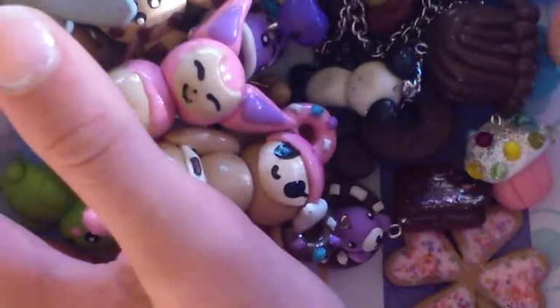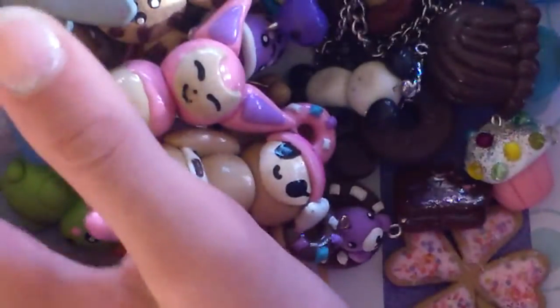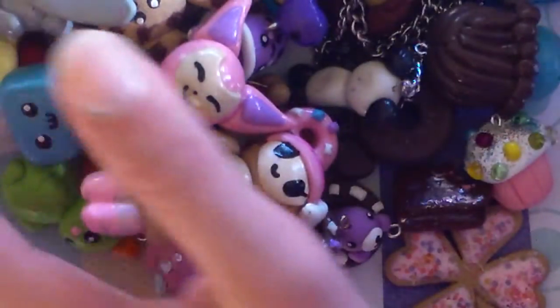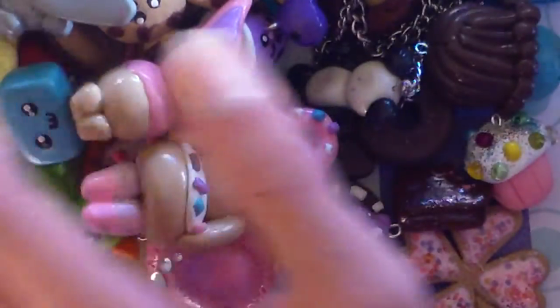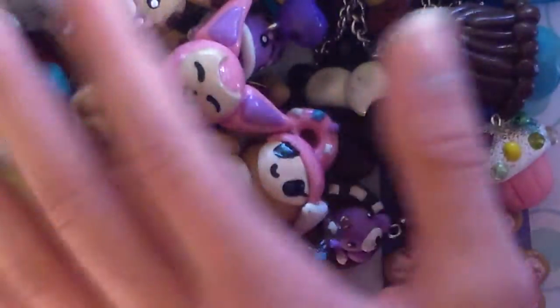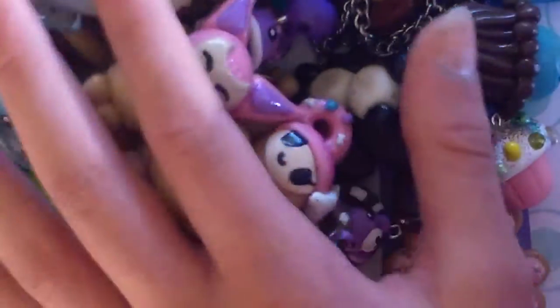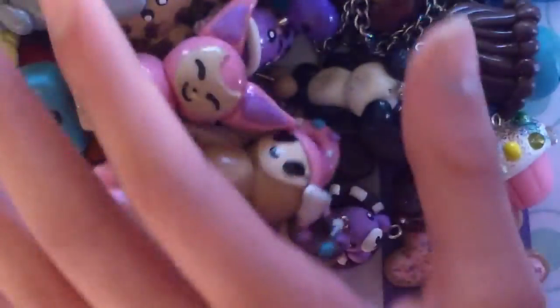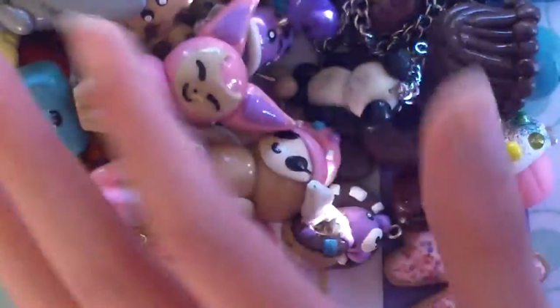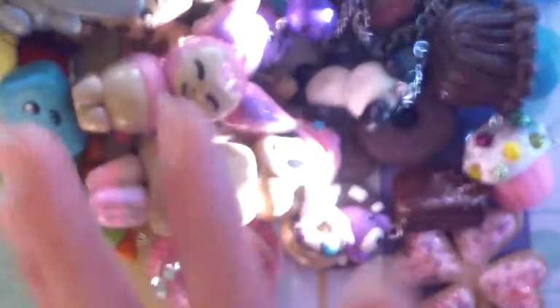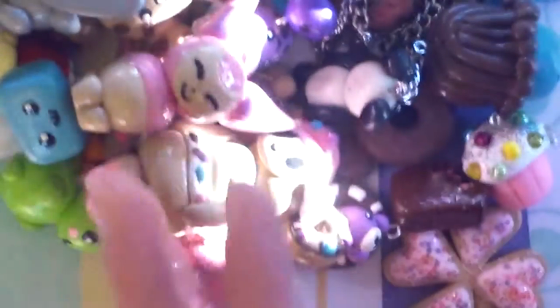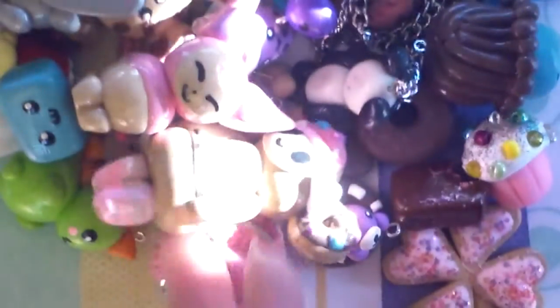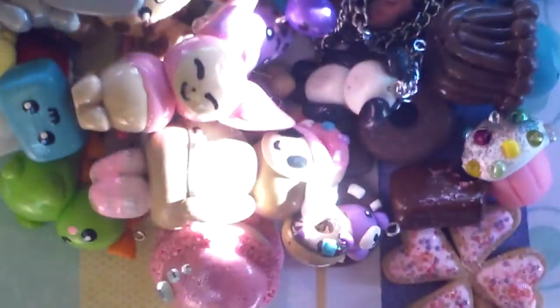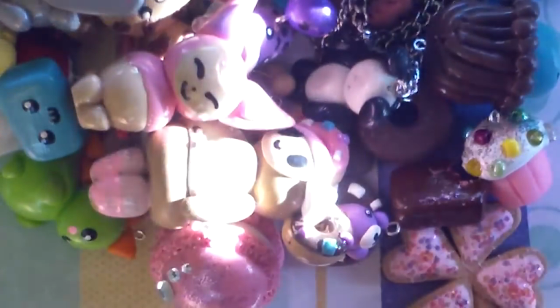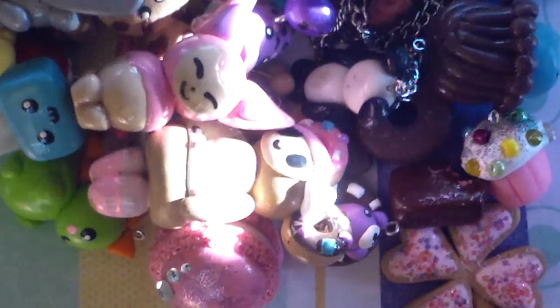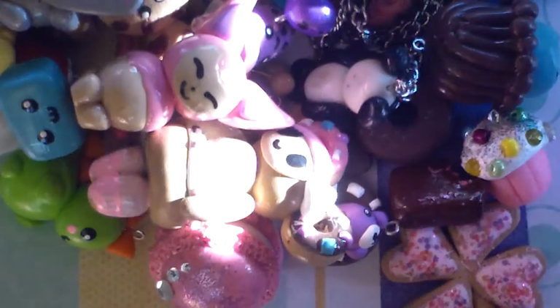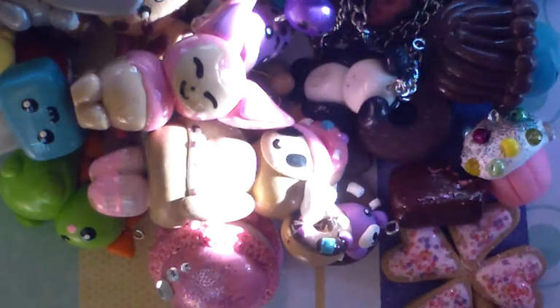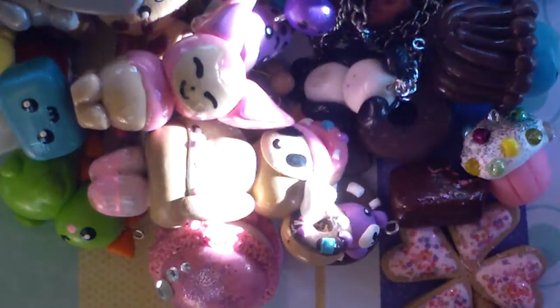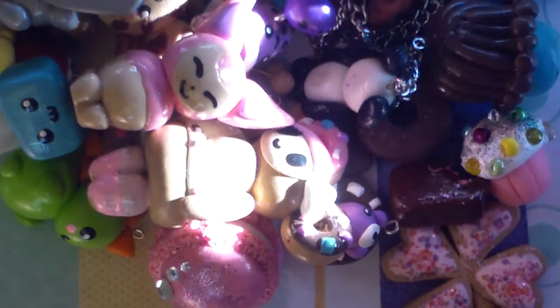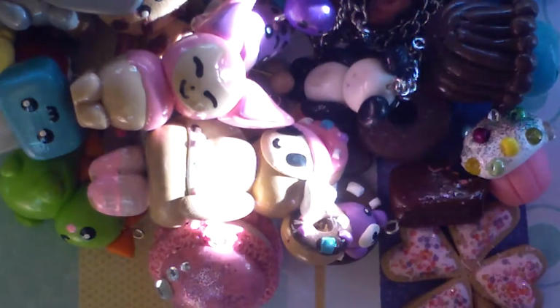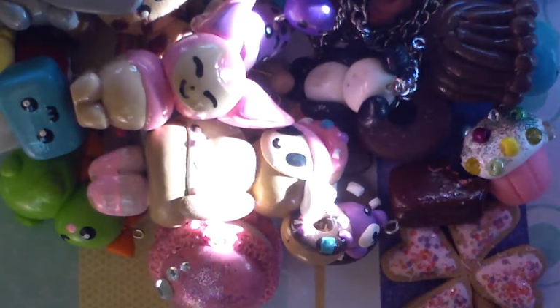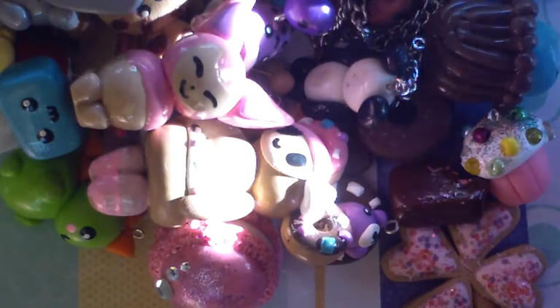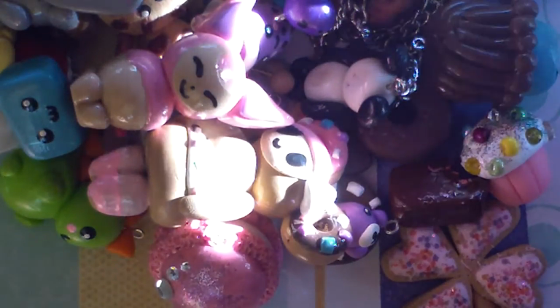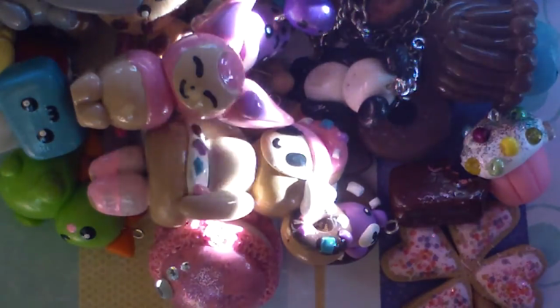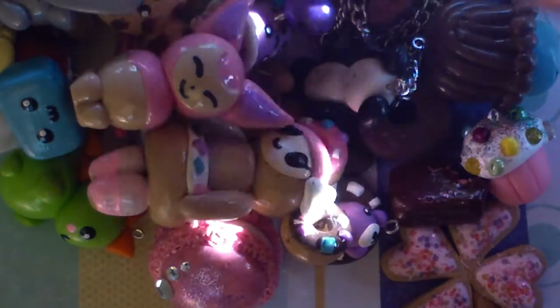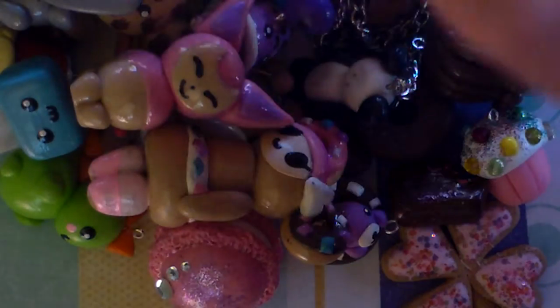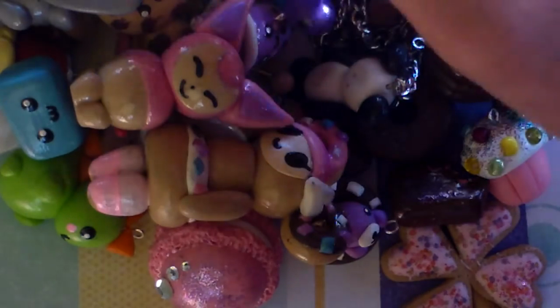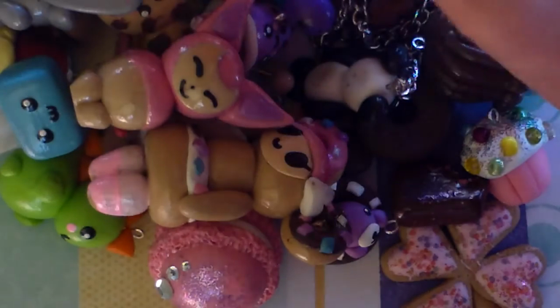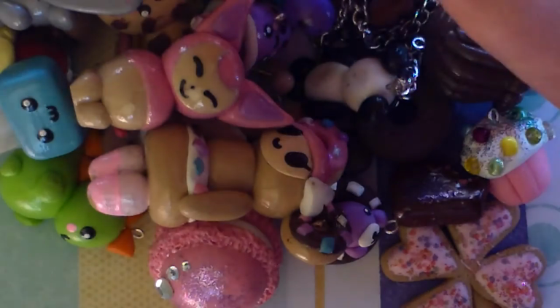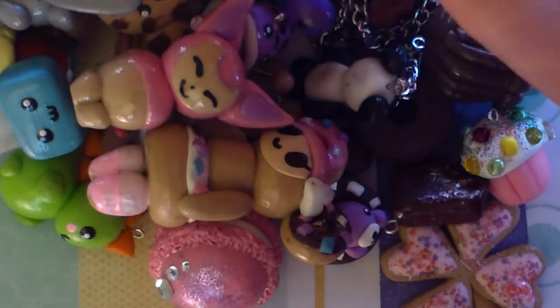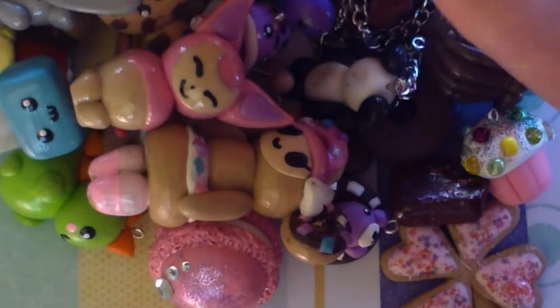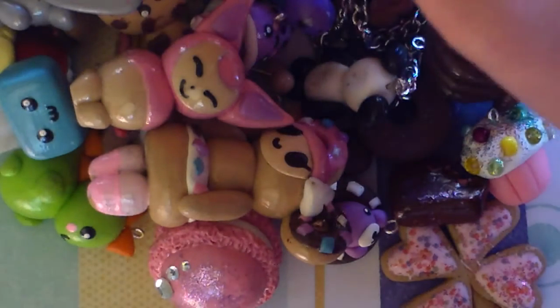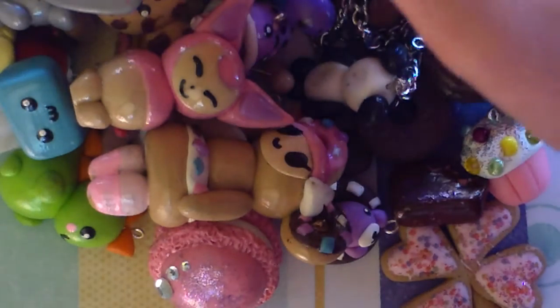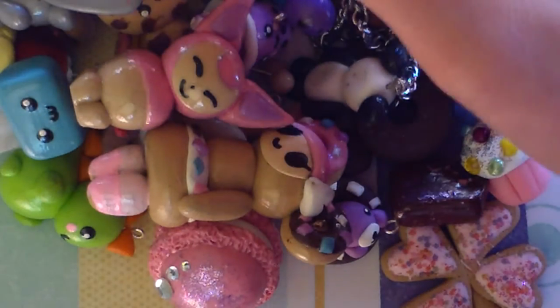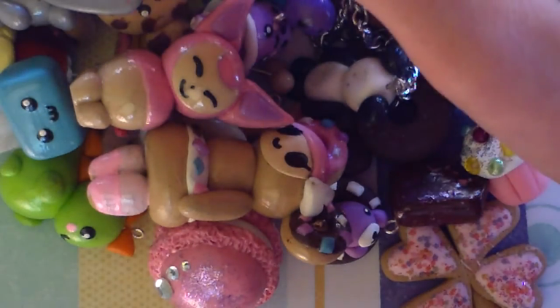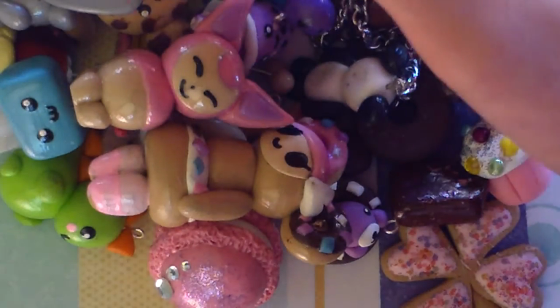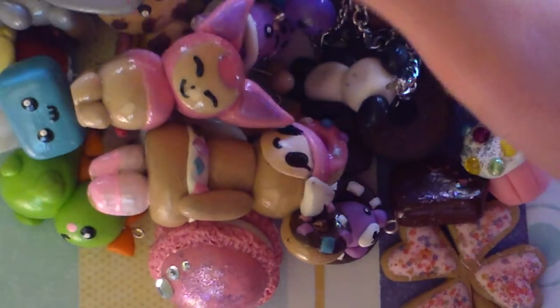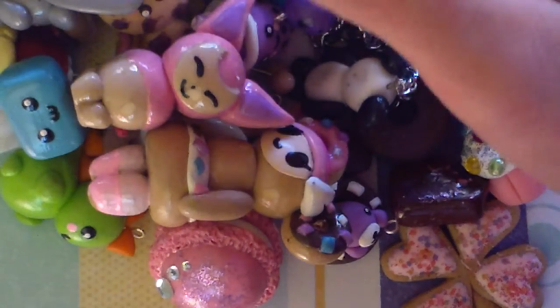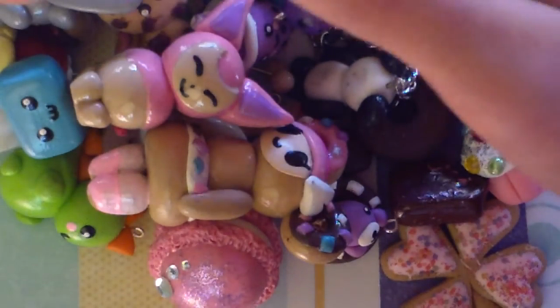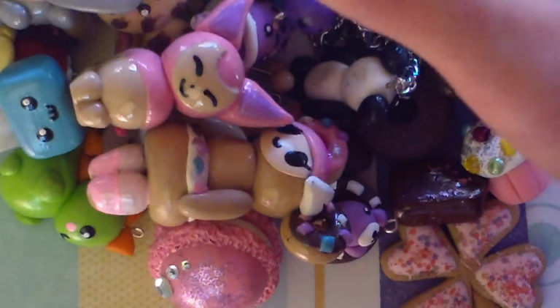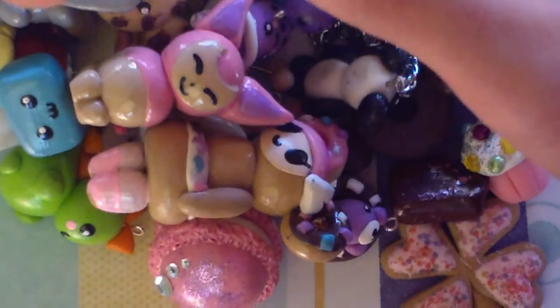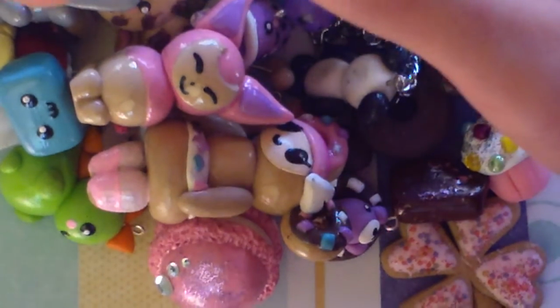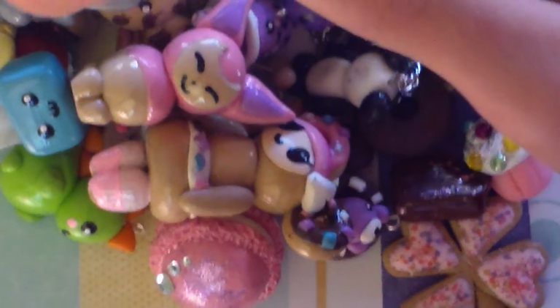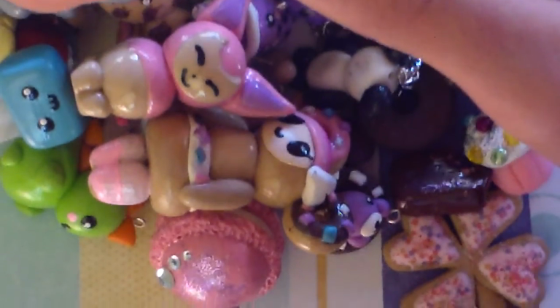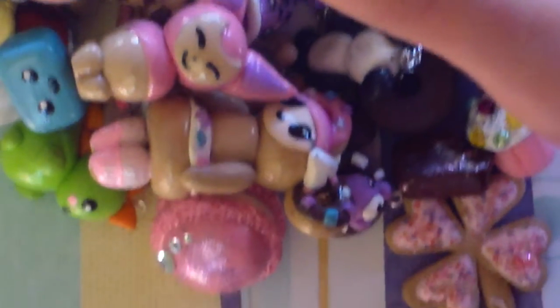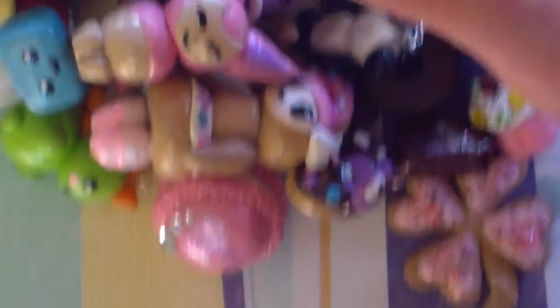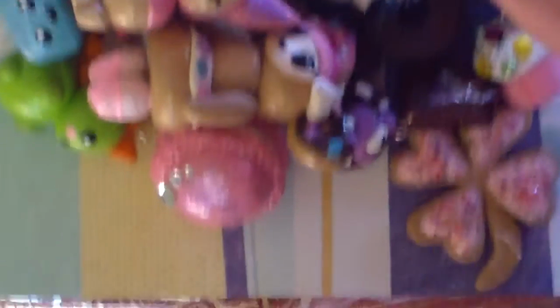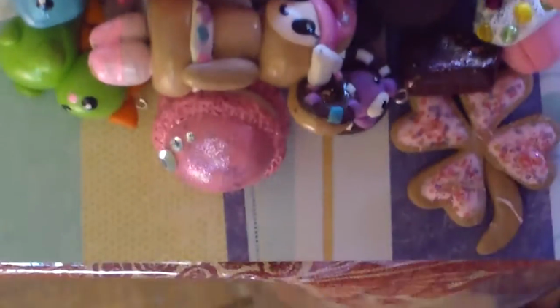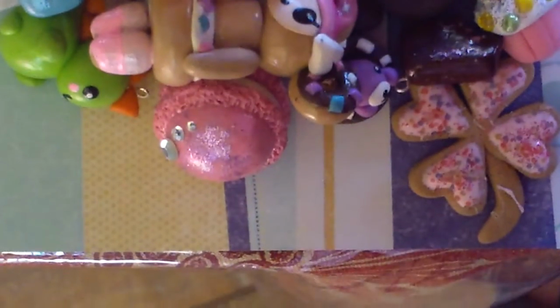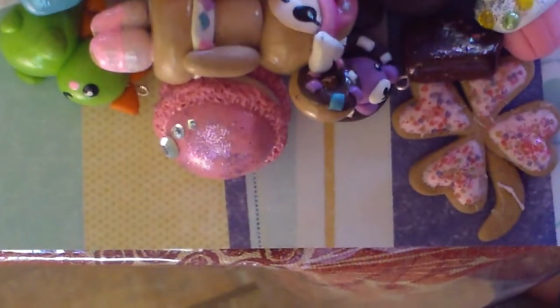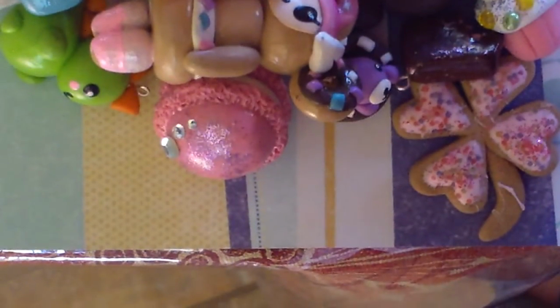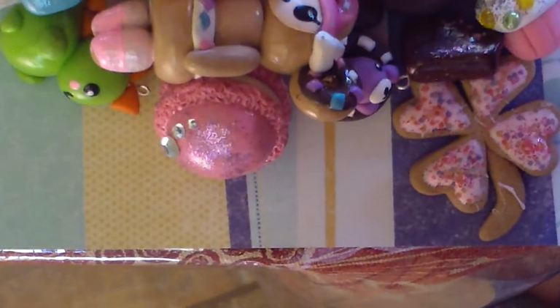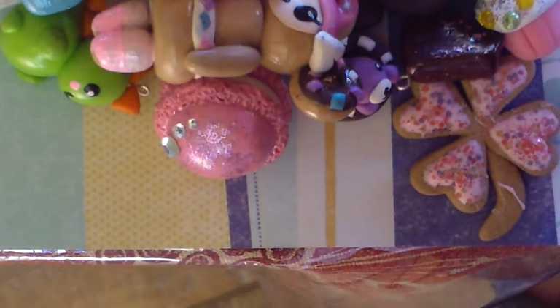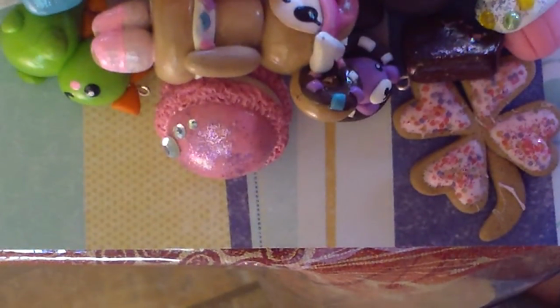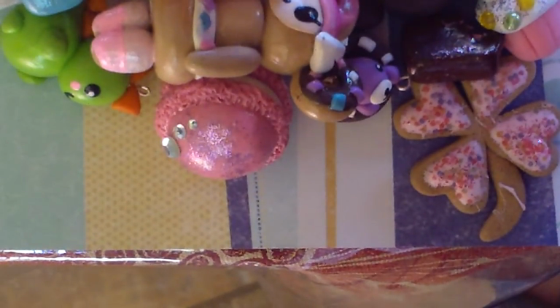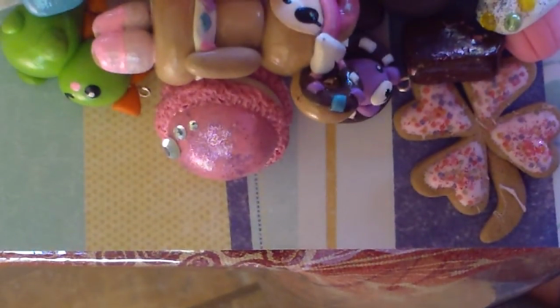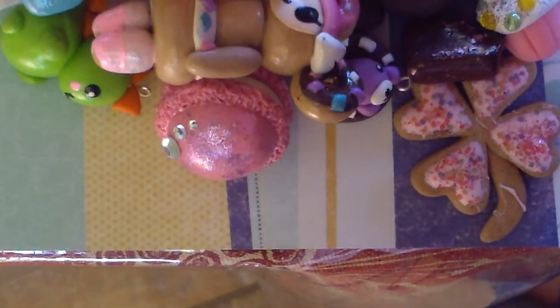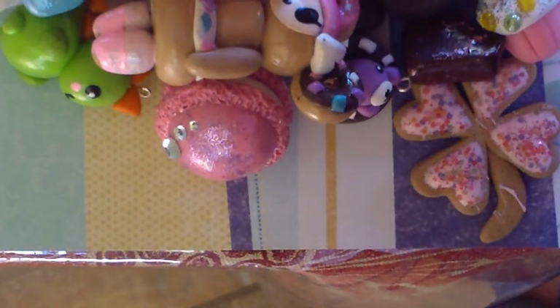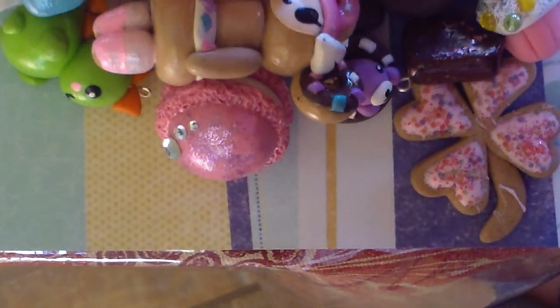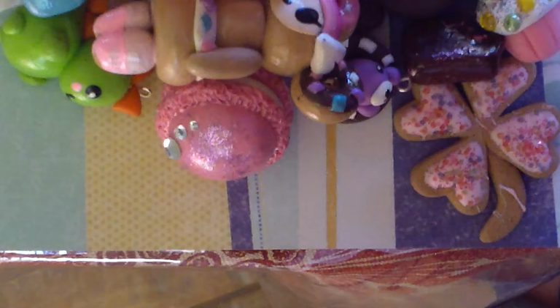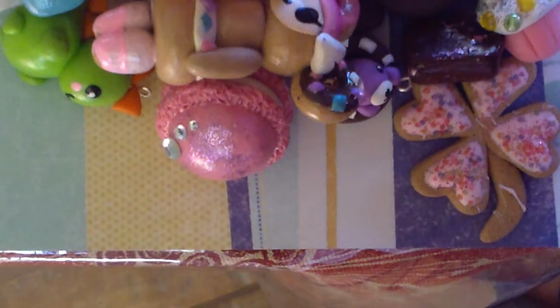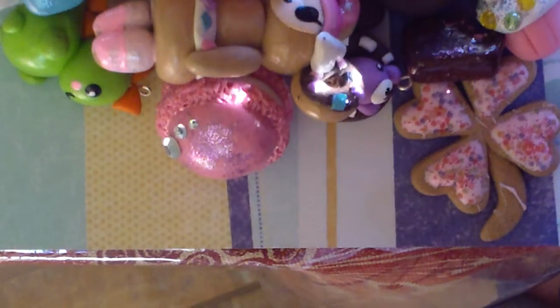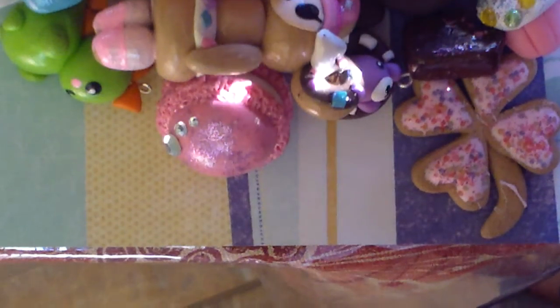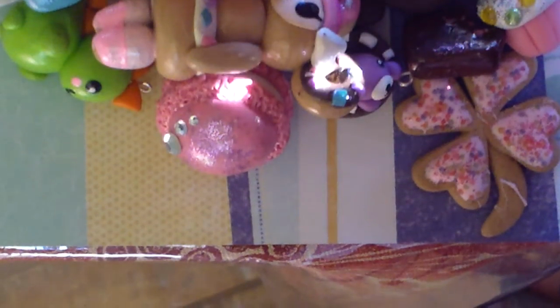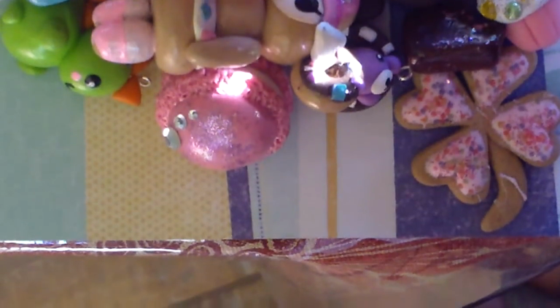So, this is All Things Cupcake 2000, and this is my contest entry for Donut Charms 1, 2, 3. Thank you for watching, and I hope I win. Bye.